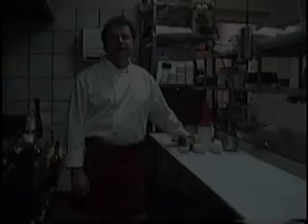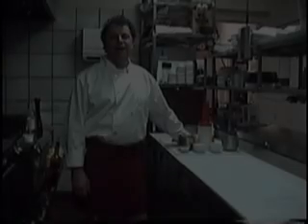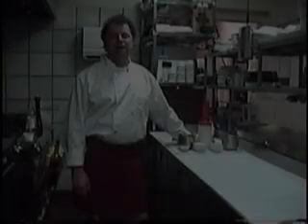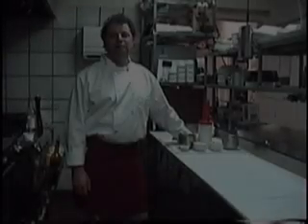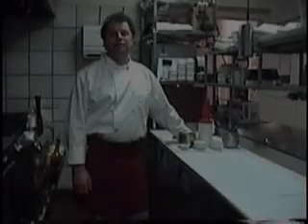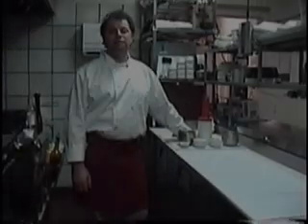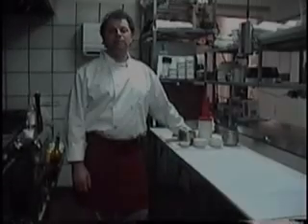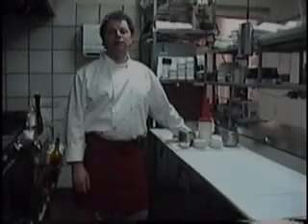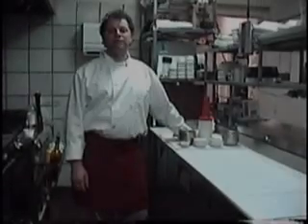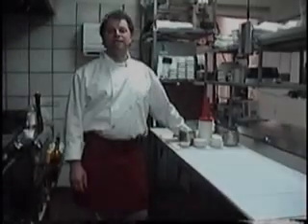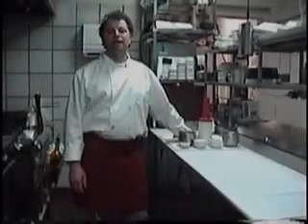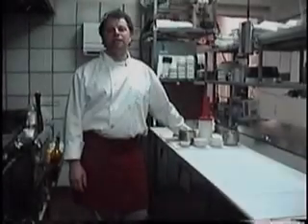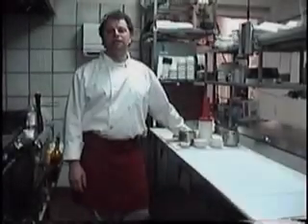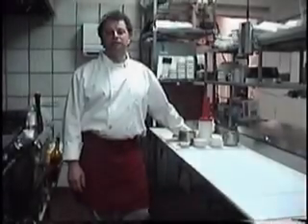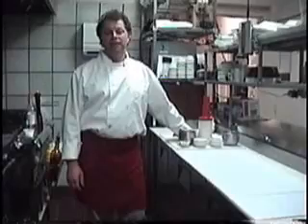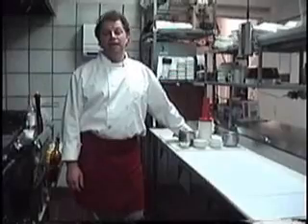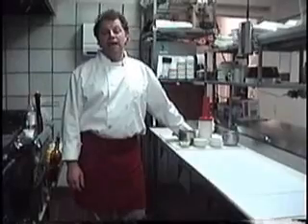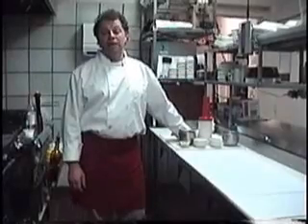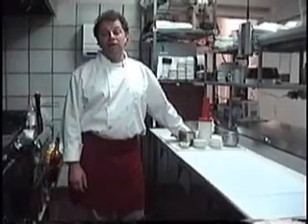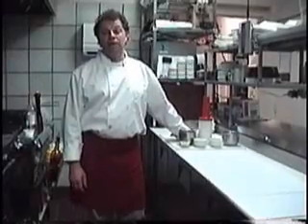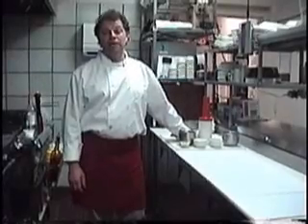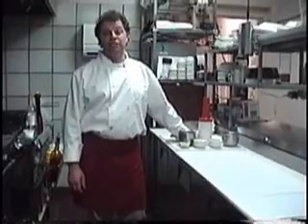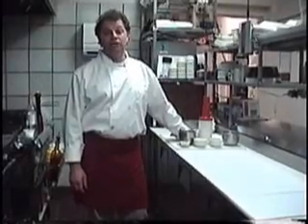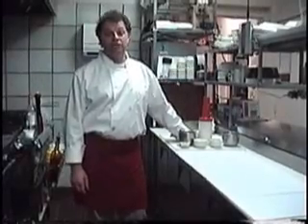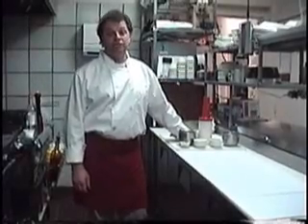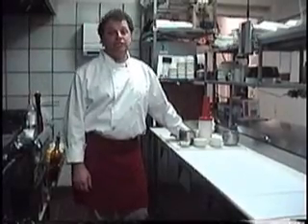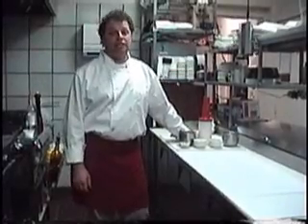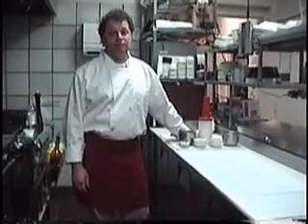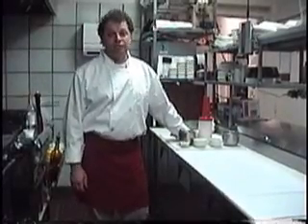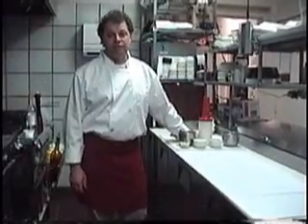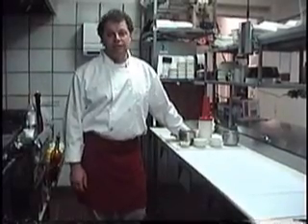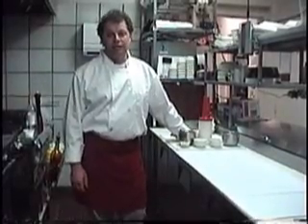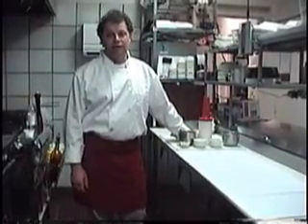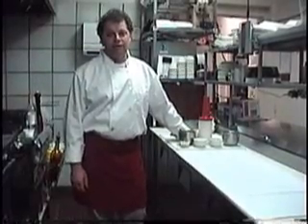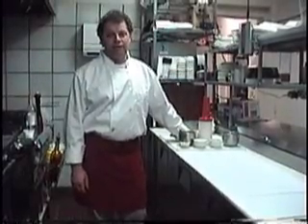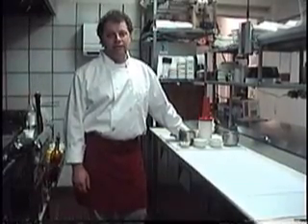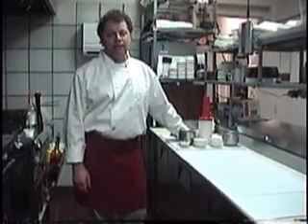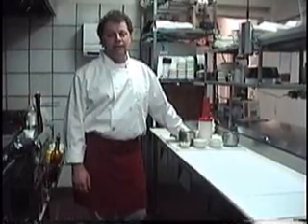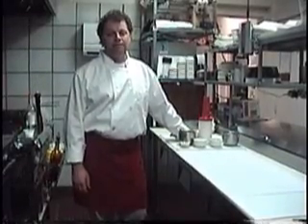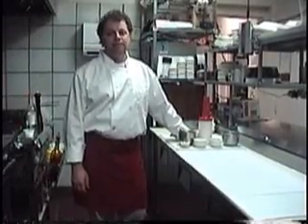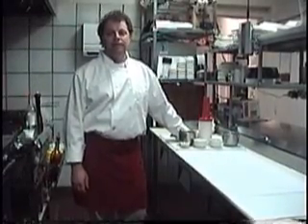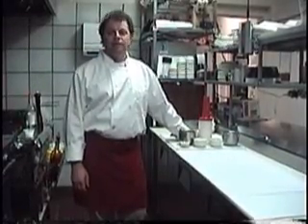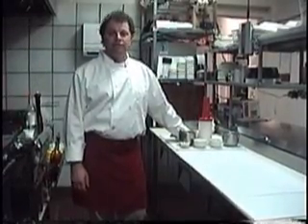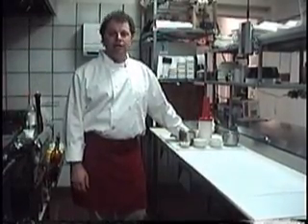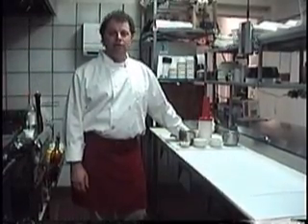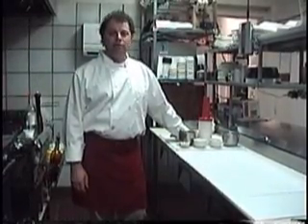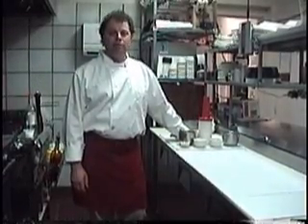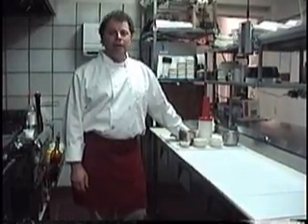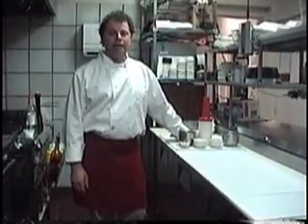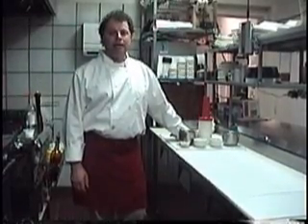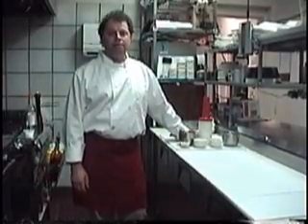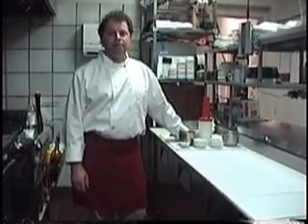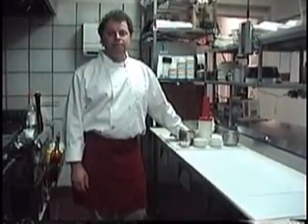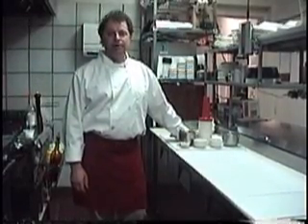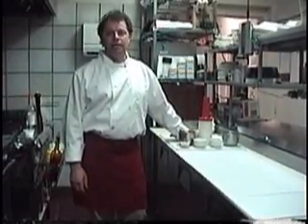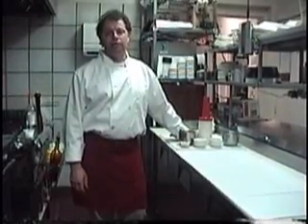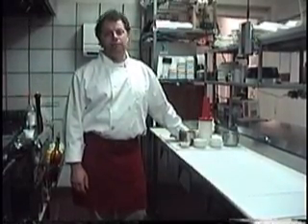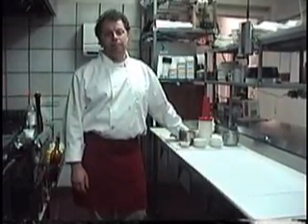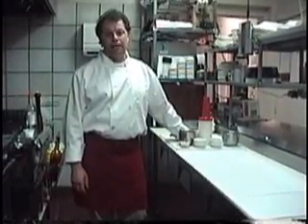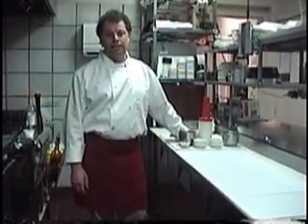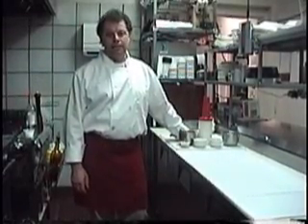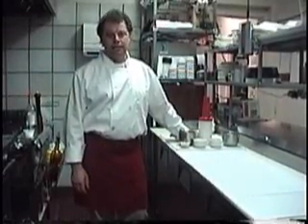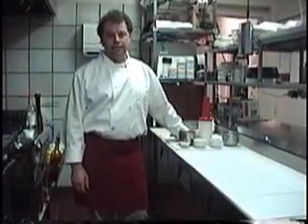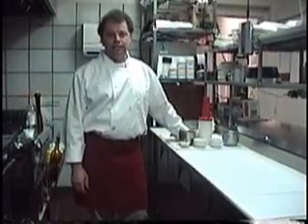Hi, my name is Paul Cataldo, and I own Antonio's Italian restaurant in El Carde, Indiana. Today we'll be making a farfalle with pine nuts.